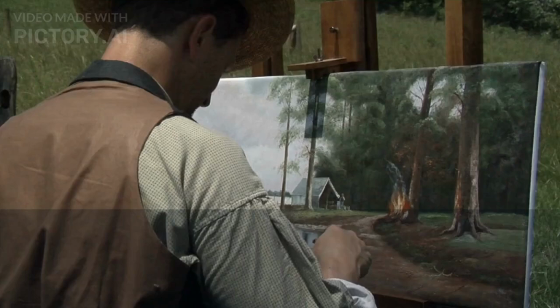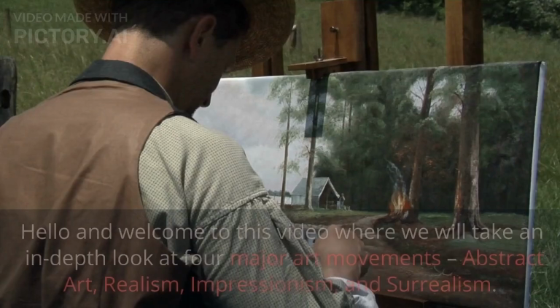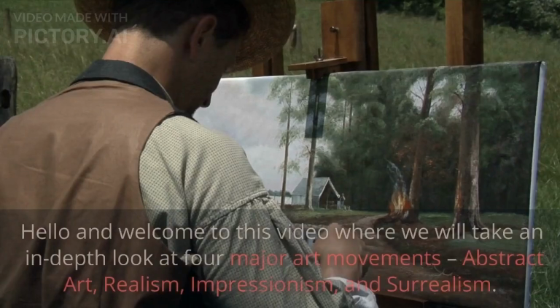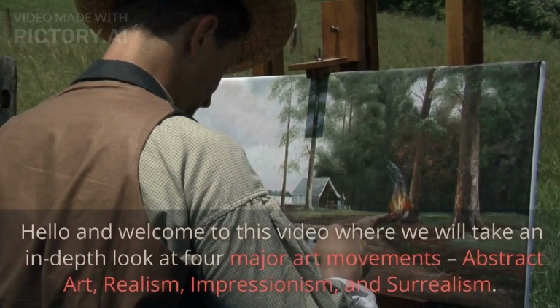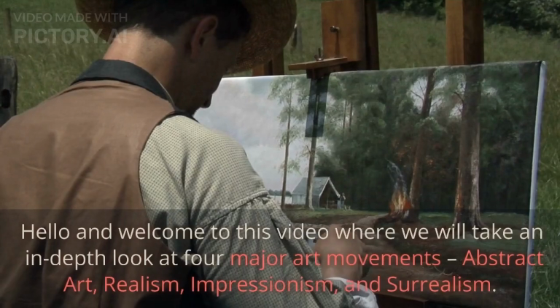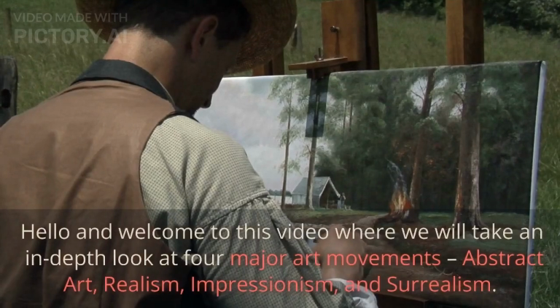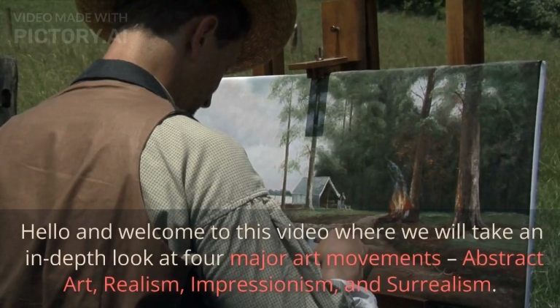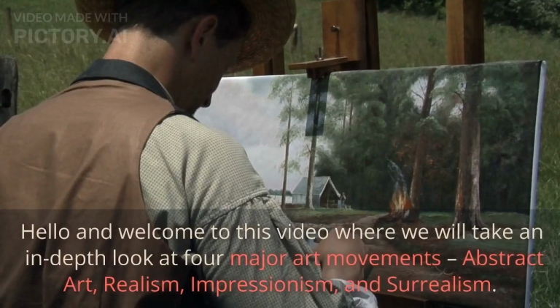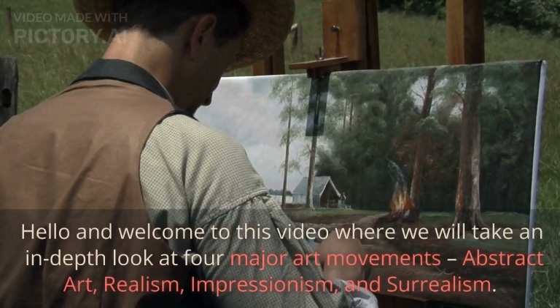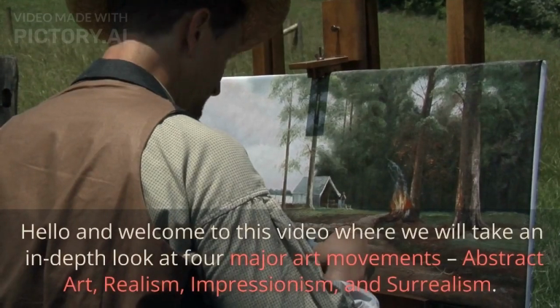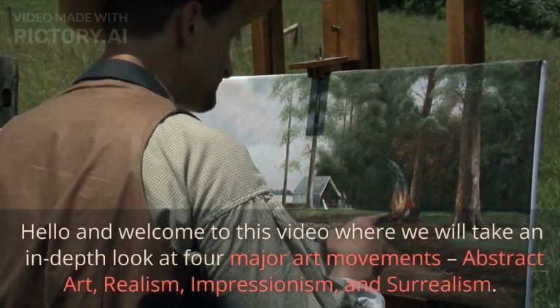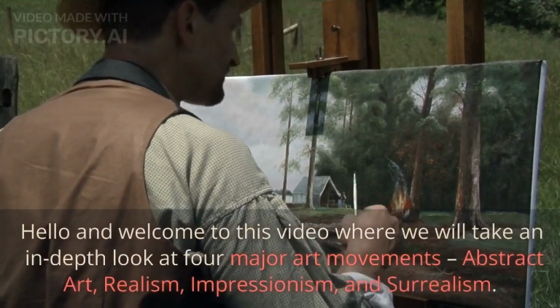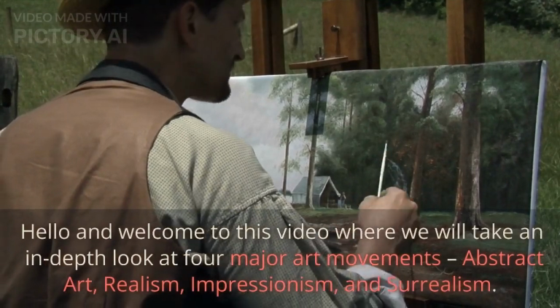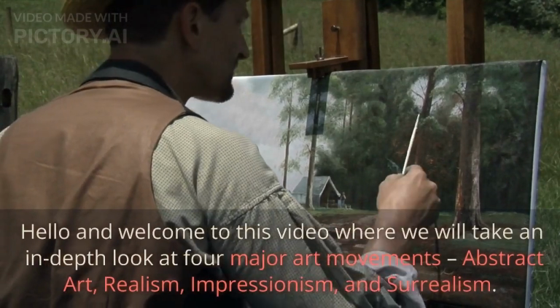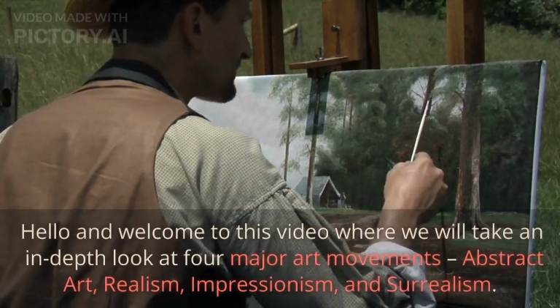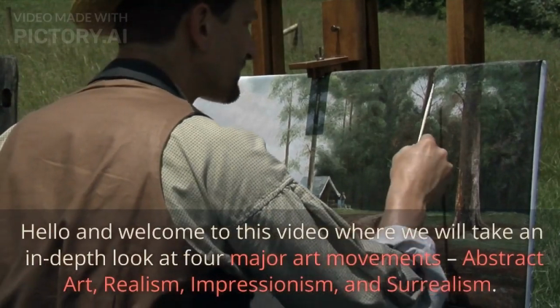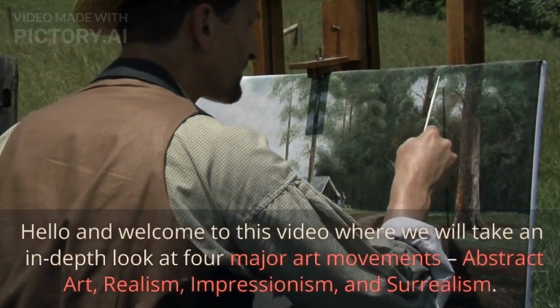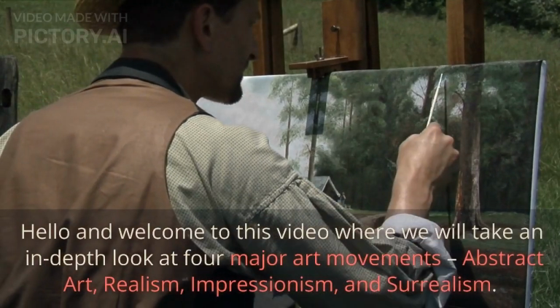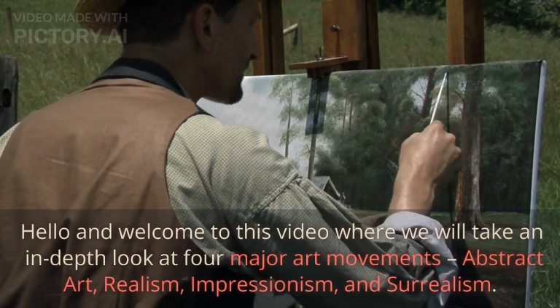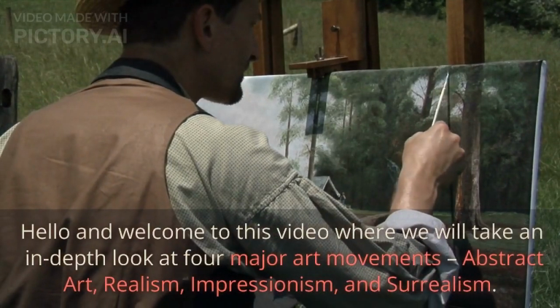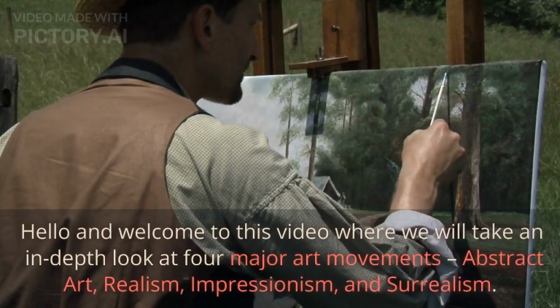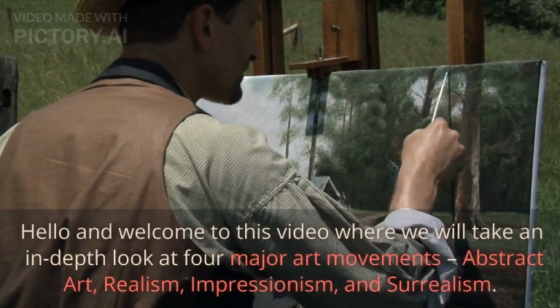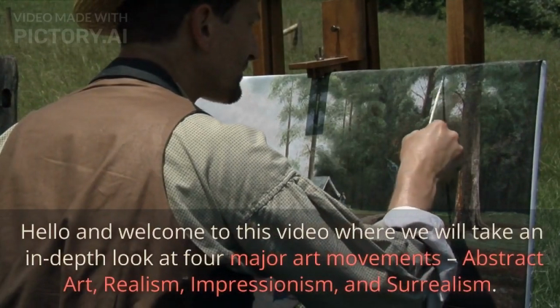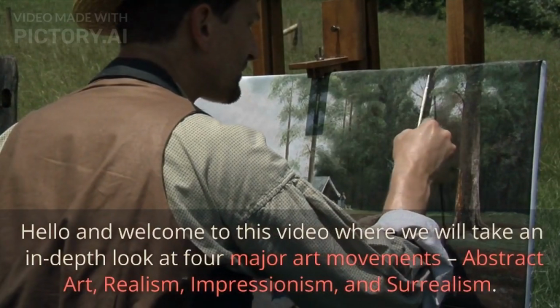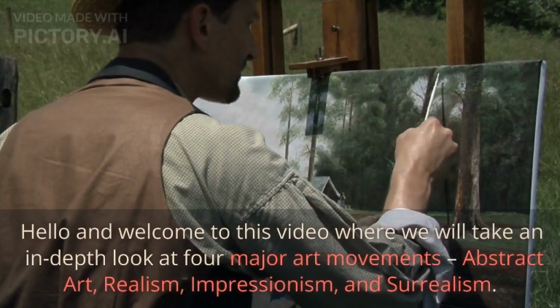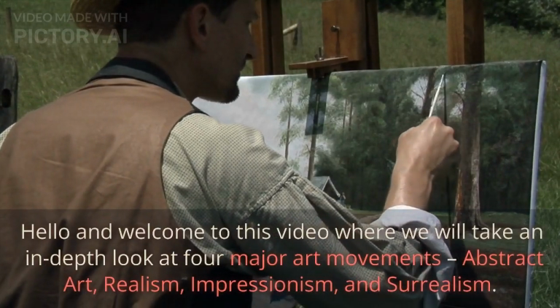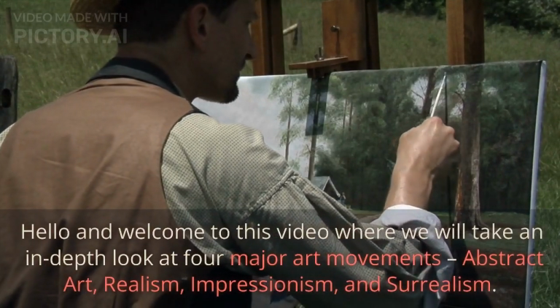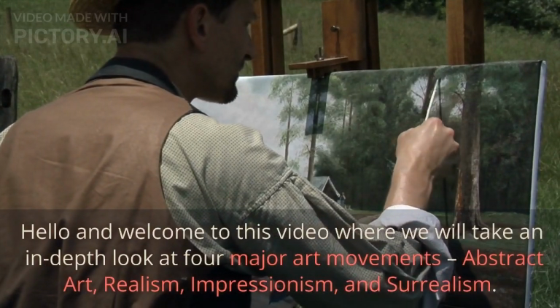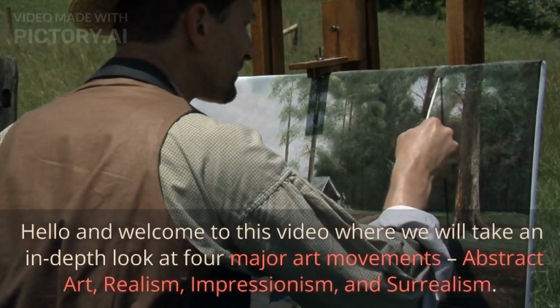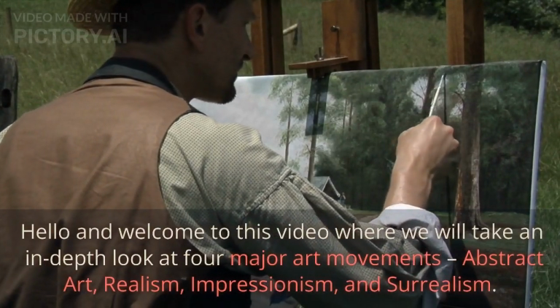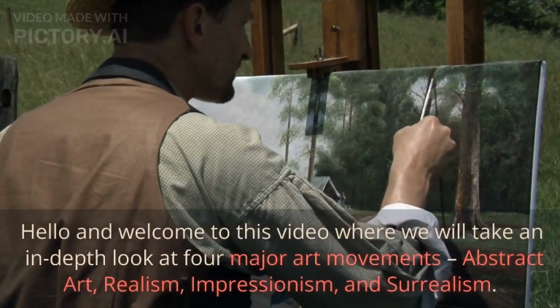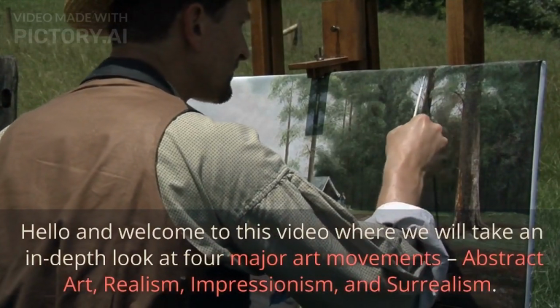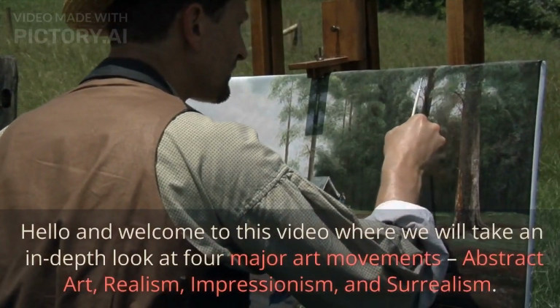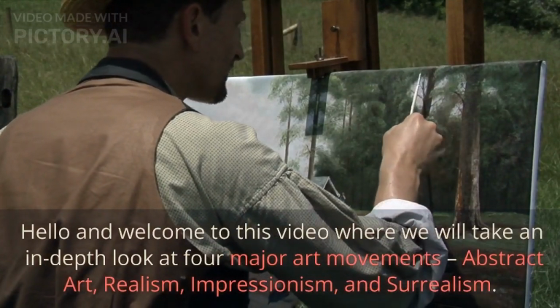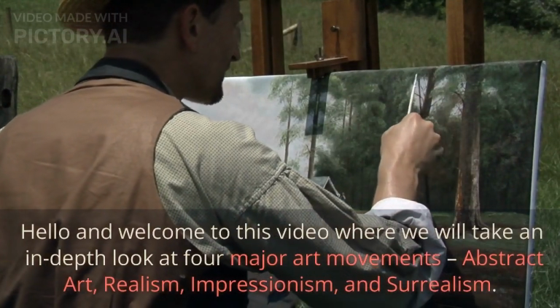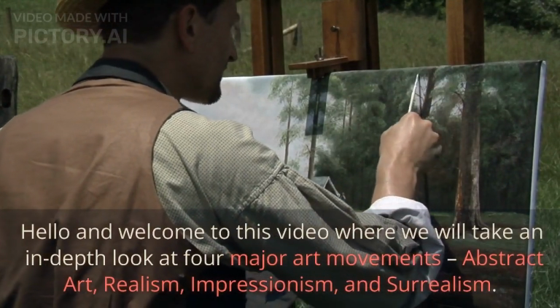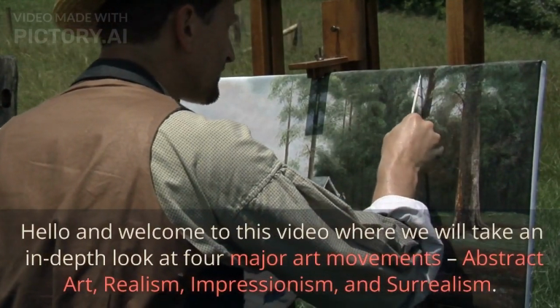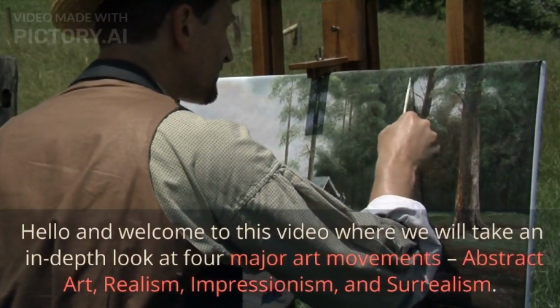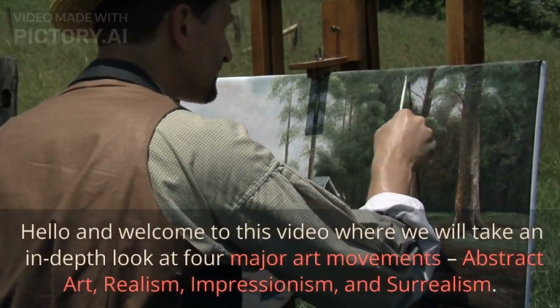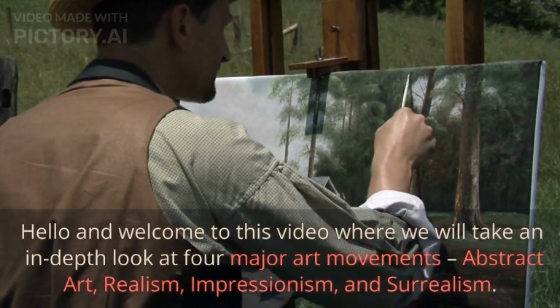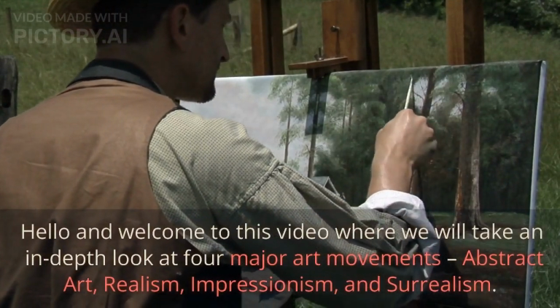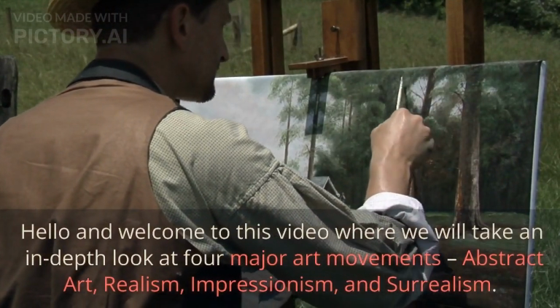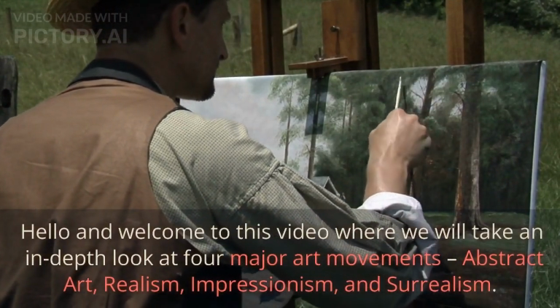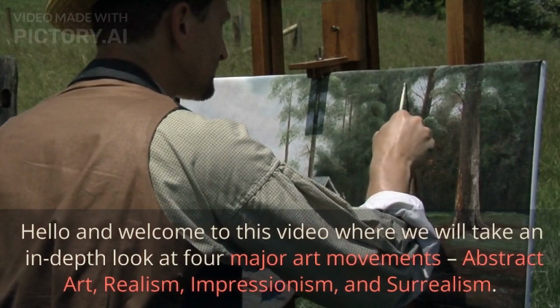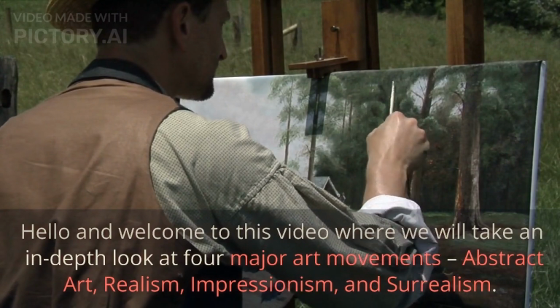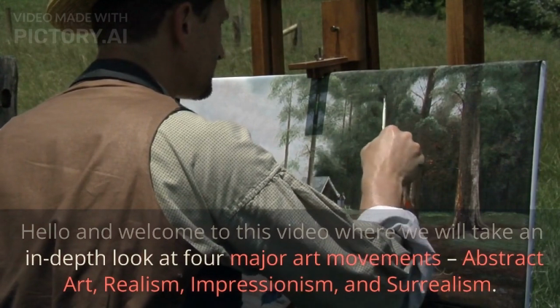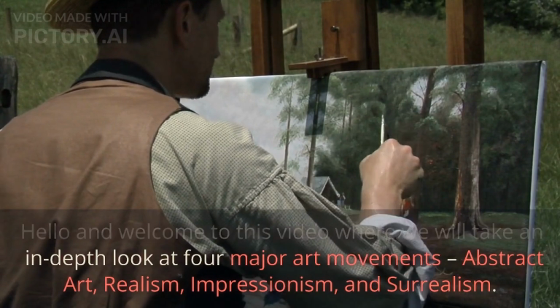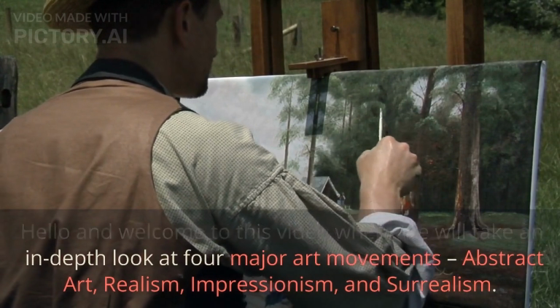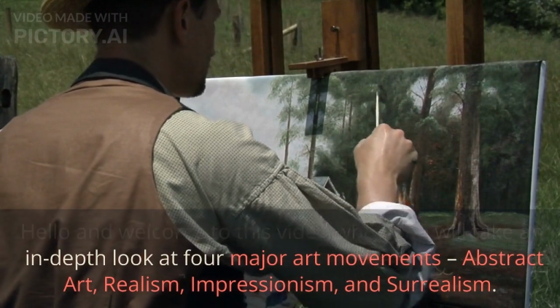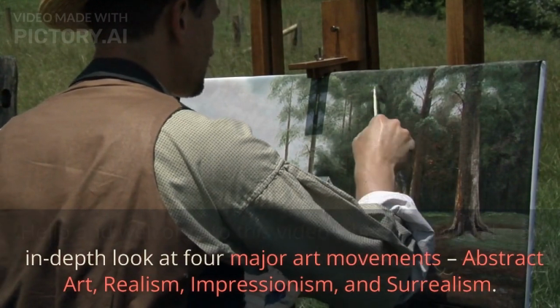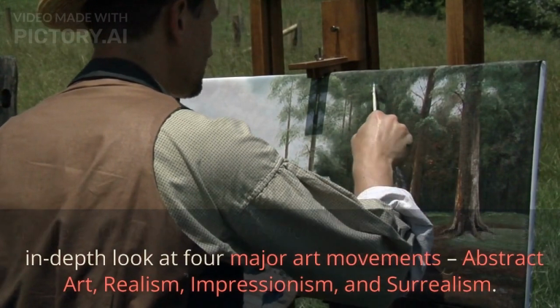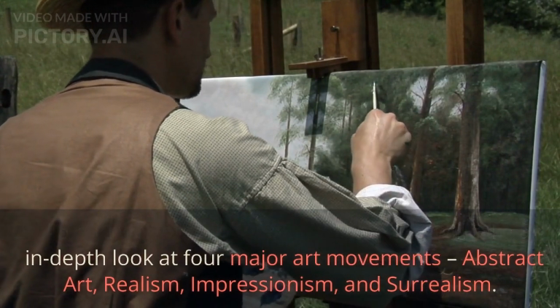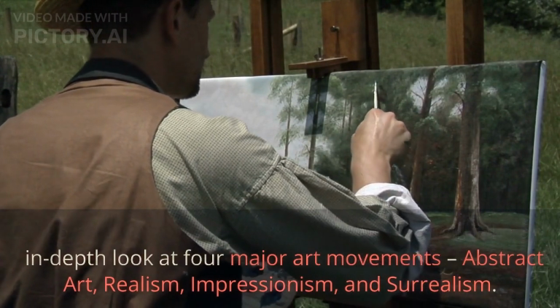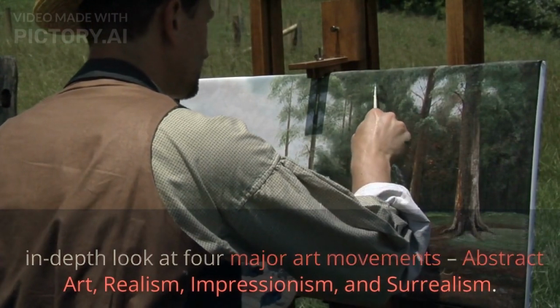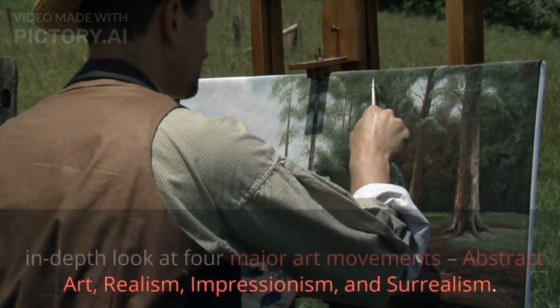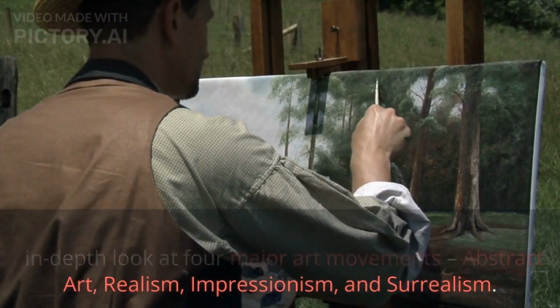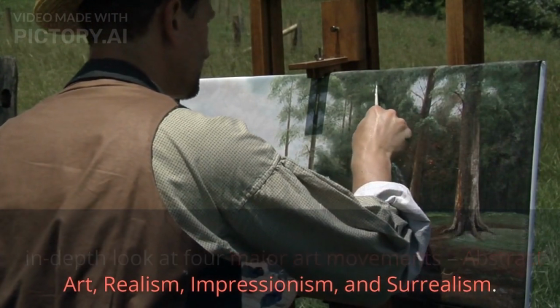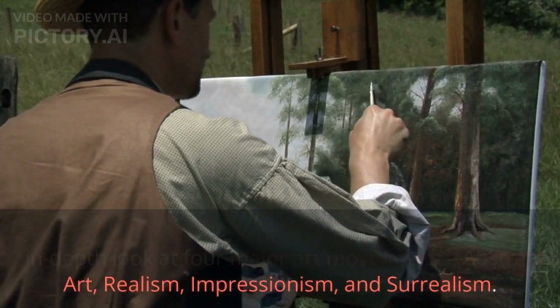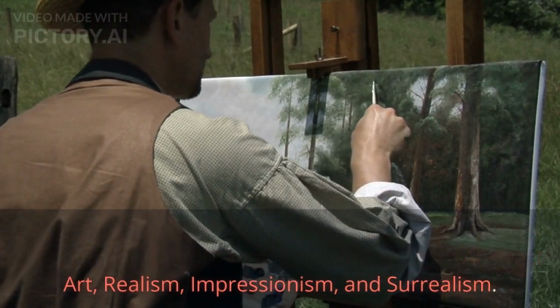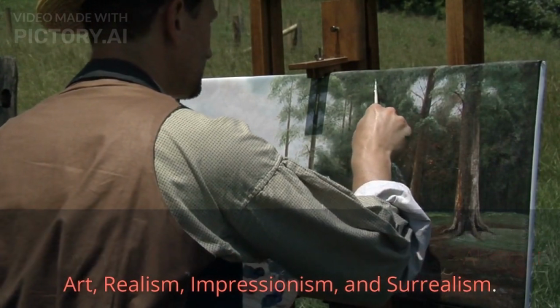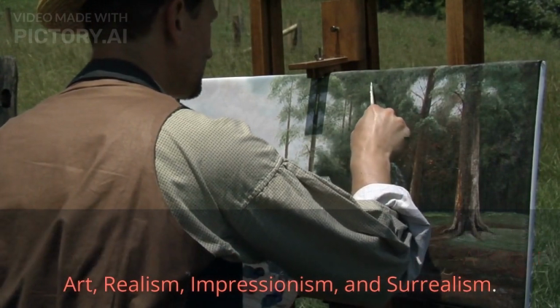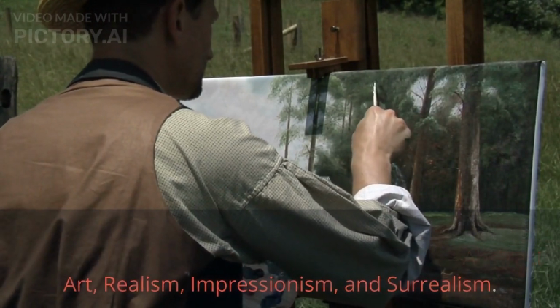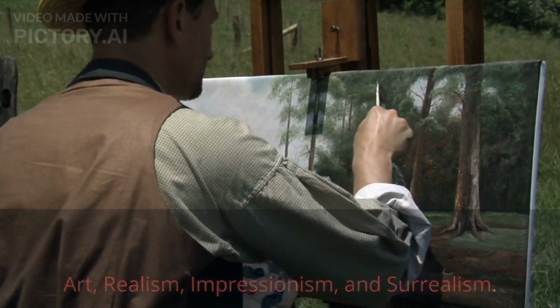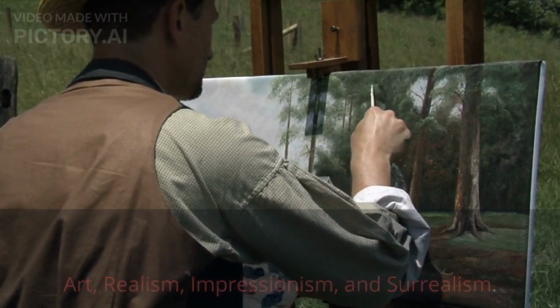Hello and welcome to this video where we will take an in-depth look at four major art movements: abstract art, realism, impressionism, and surrealism.